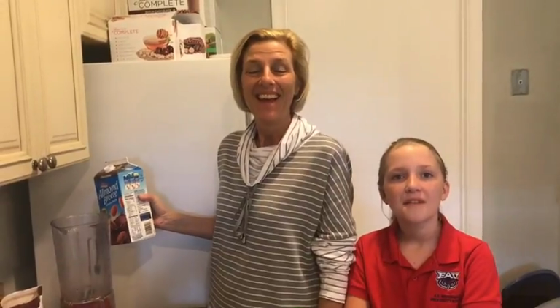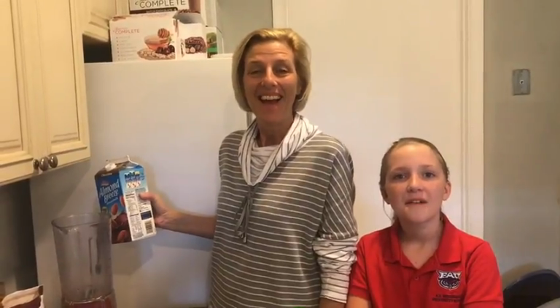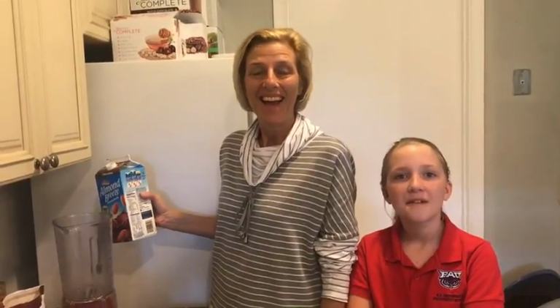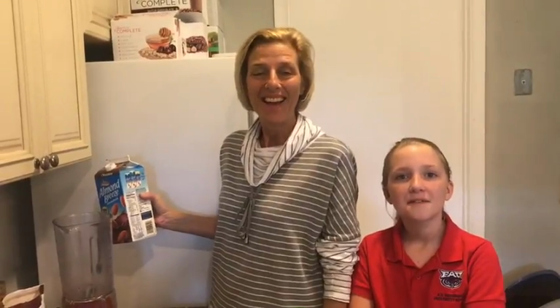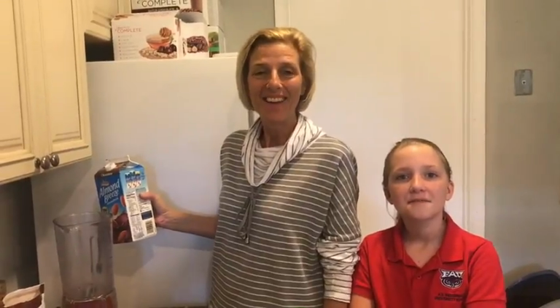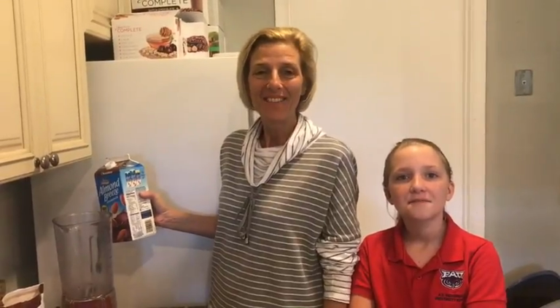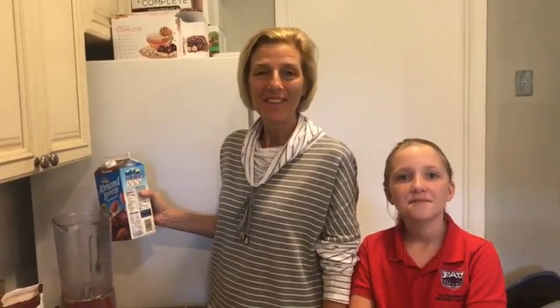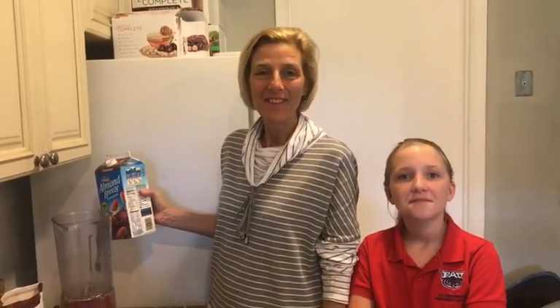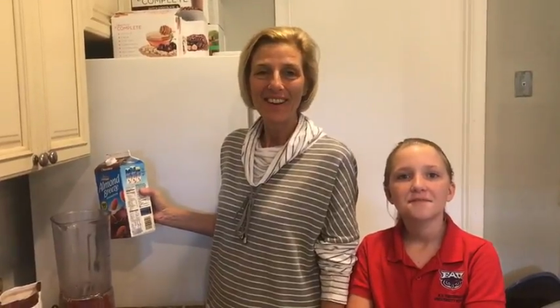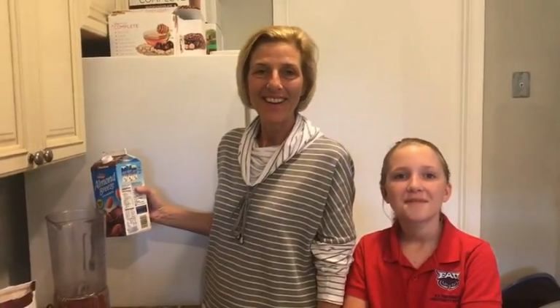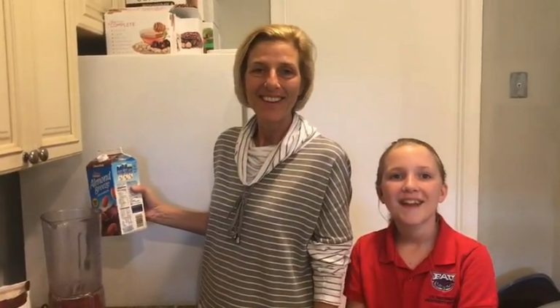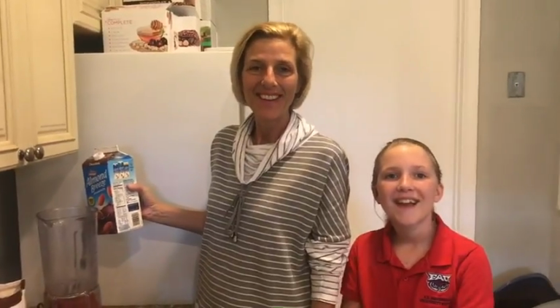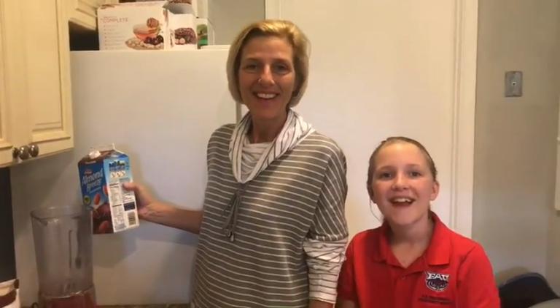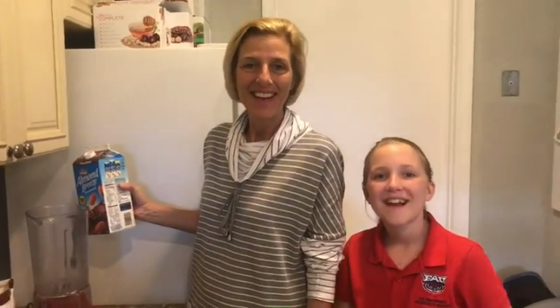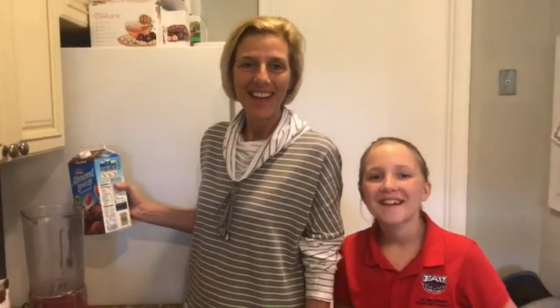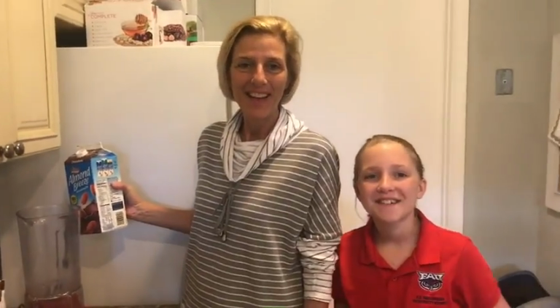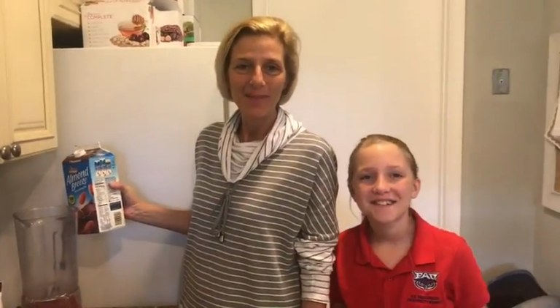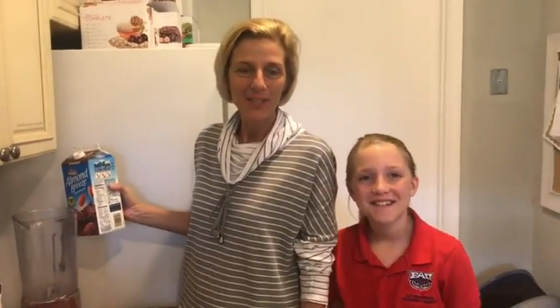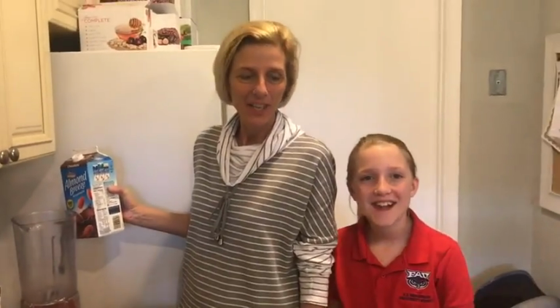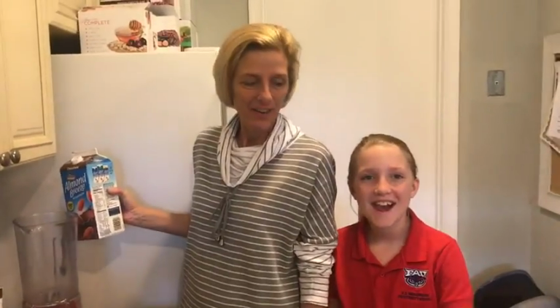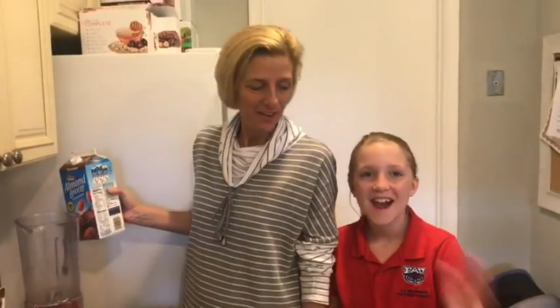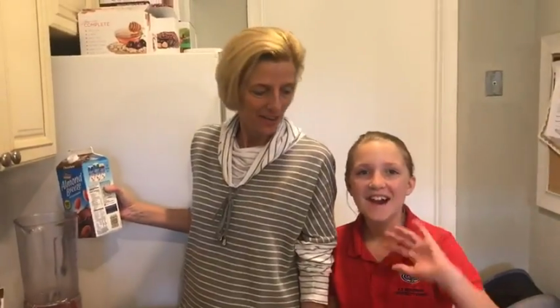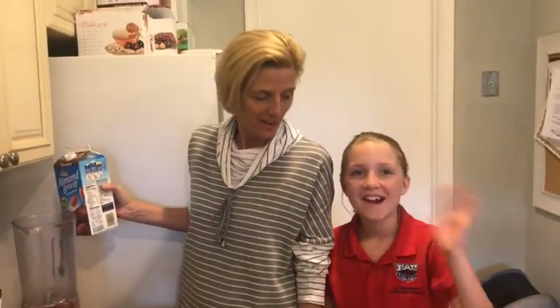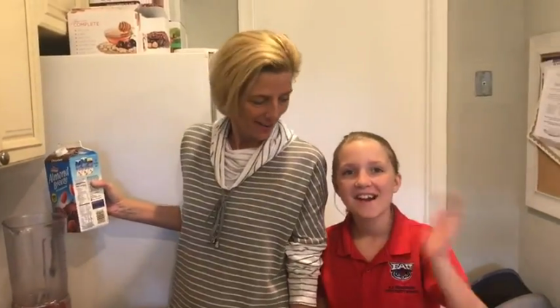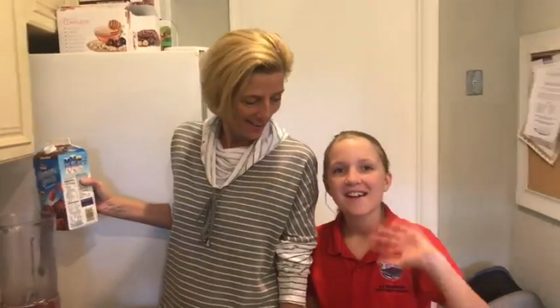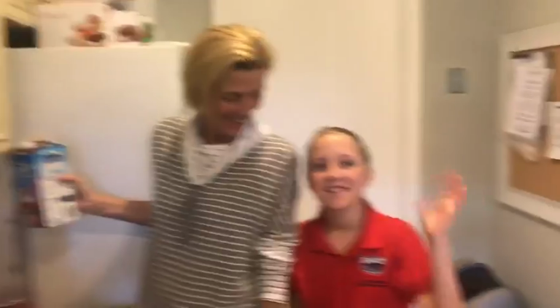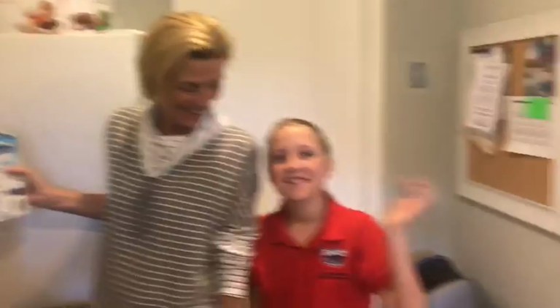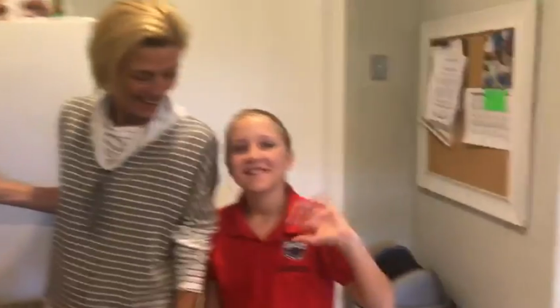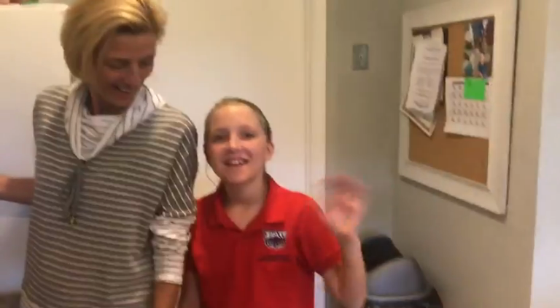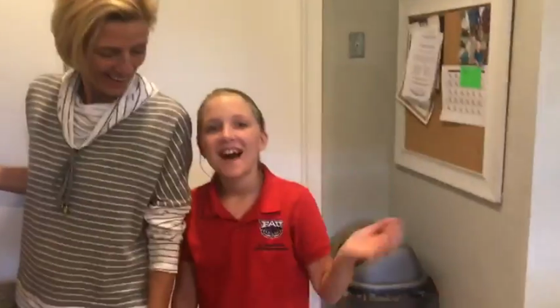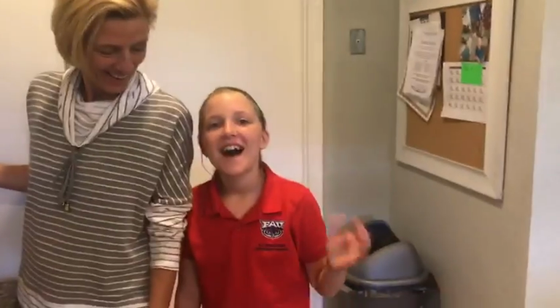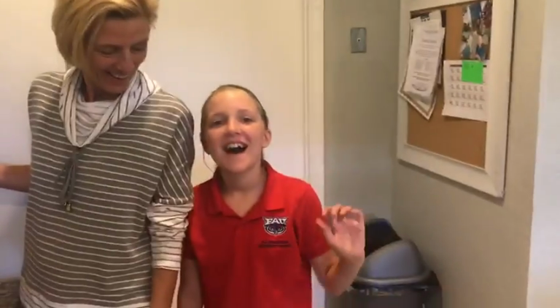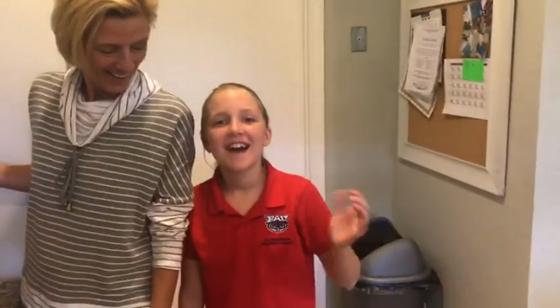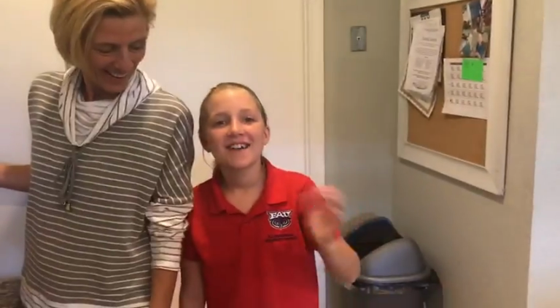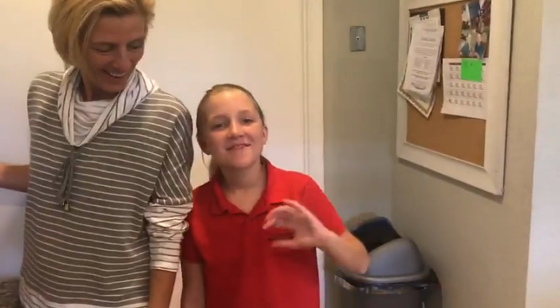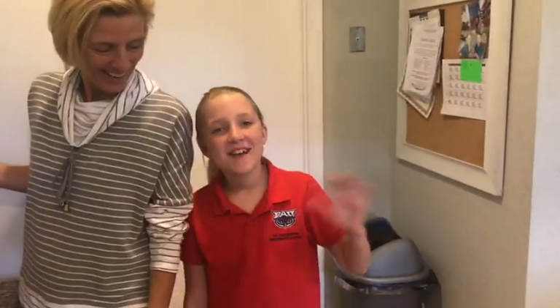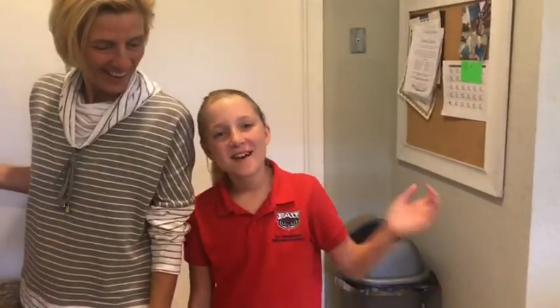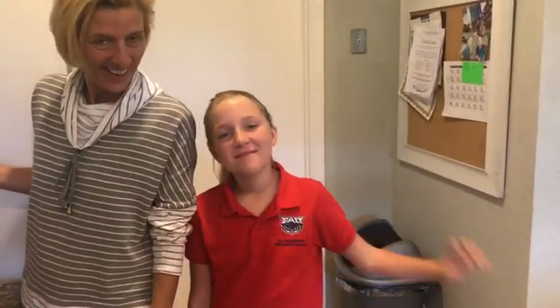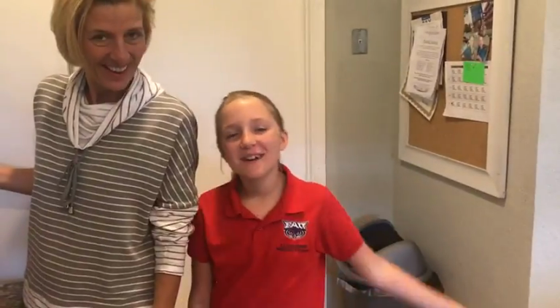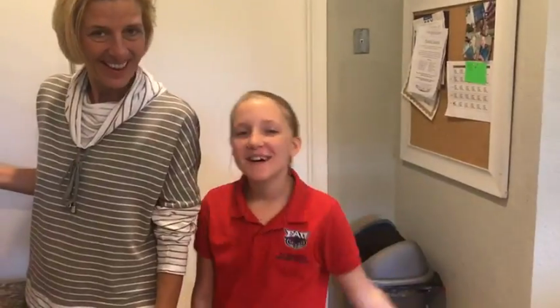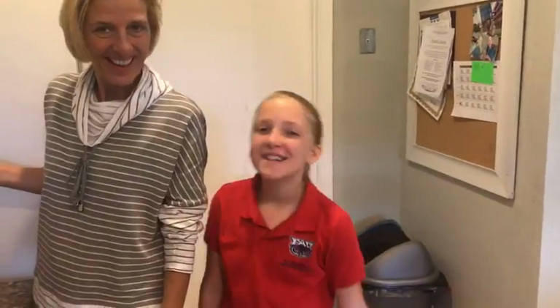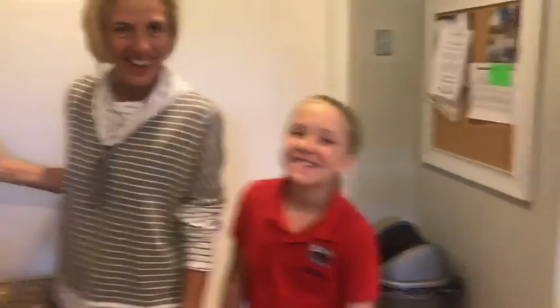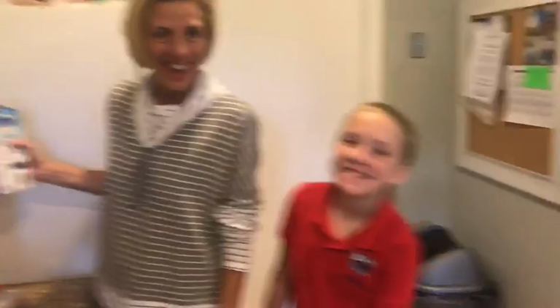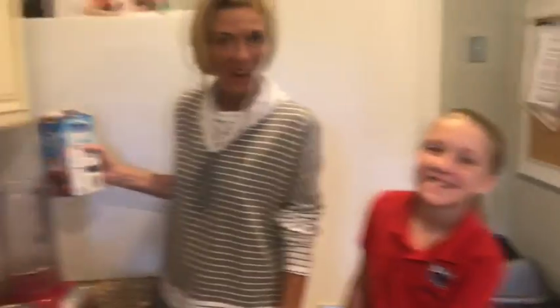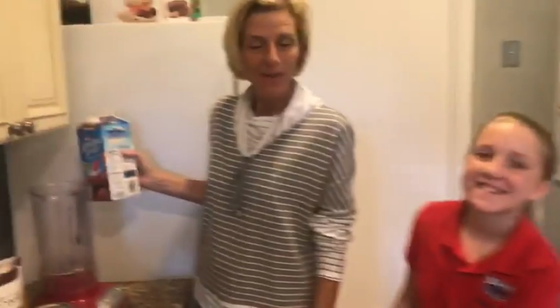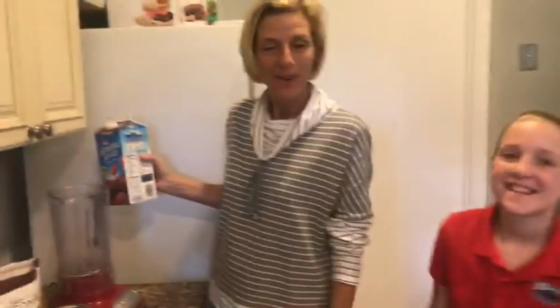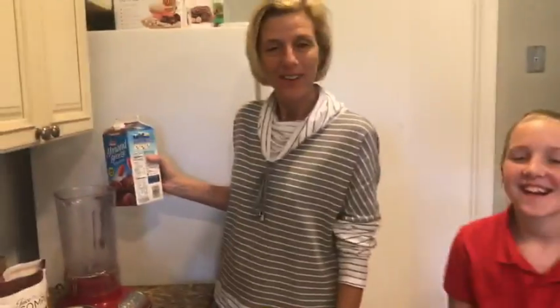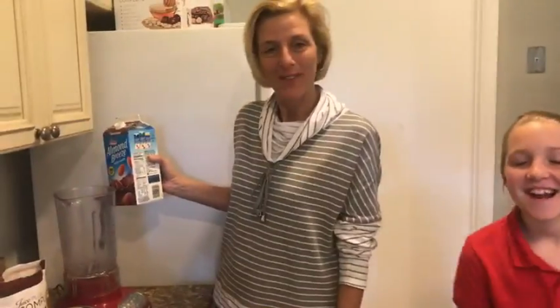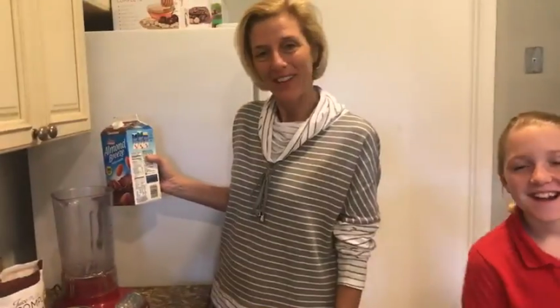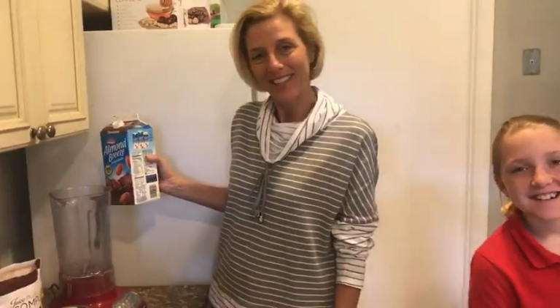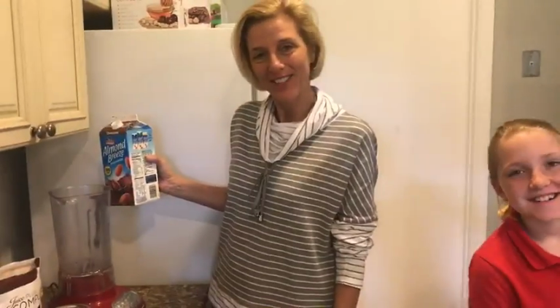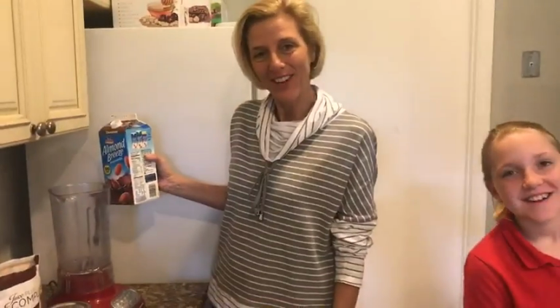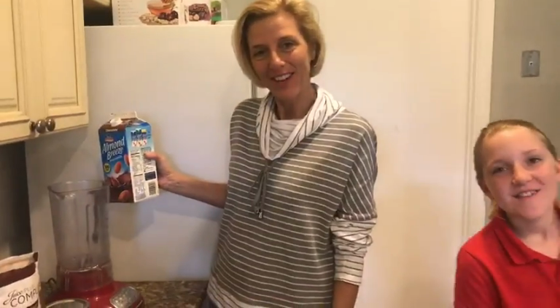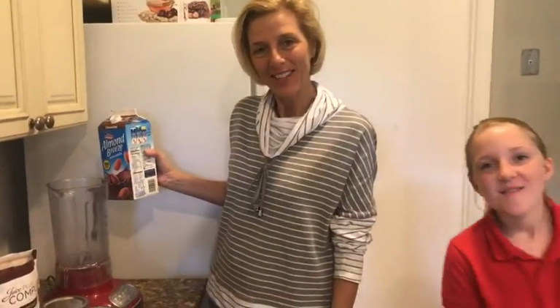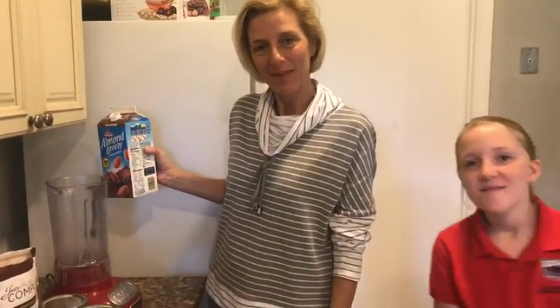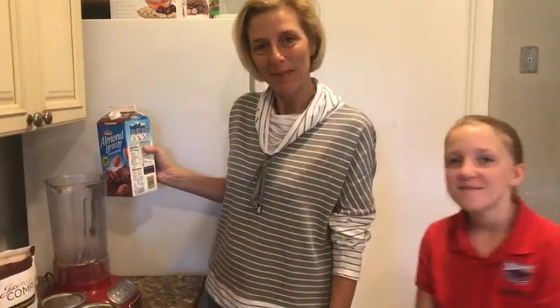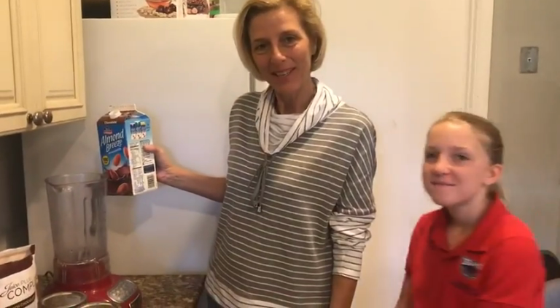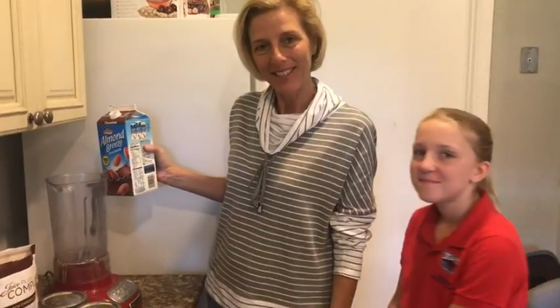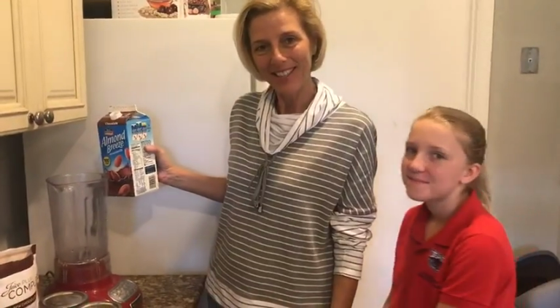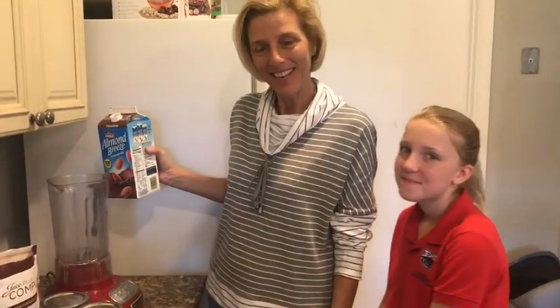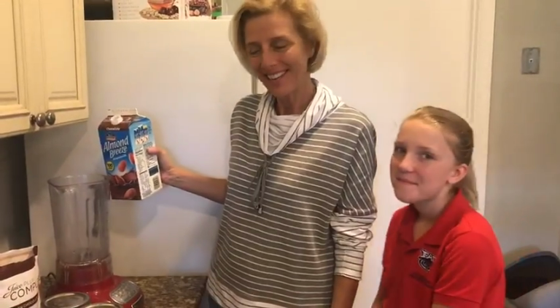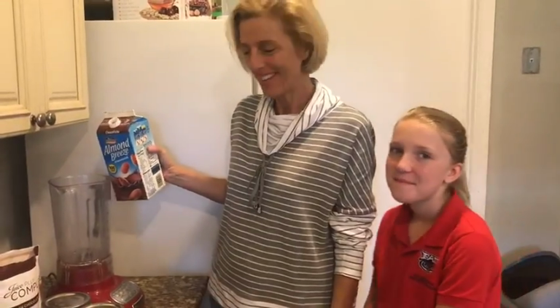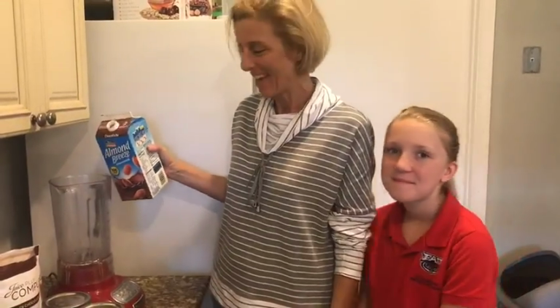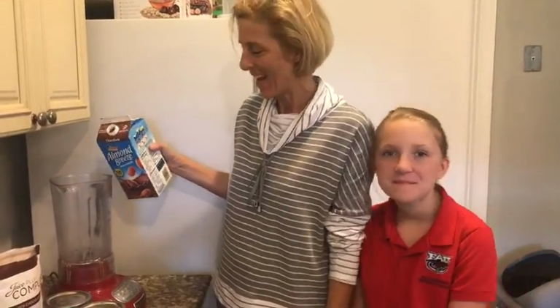Hi everyone, I'm Sharon. Hi, I'm Emma. And we're going to make a chocolate mint shake today.